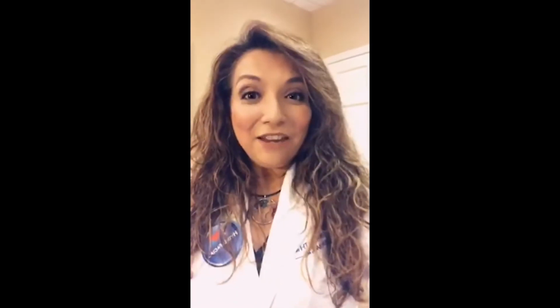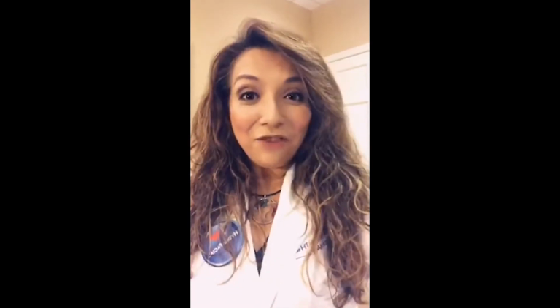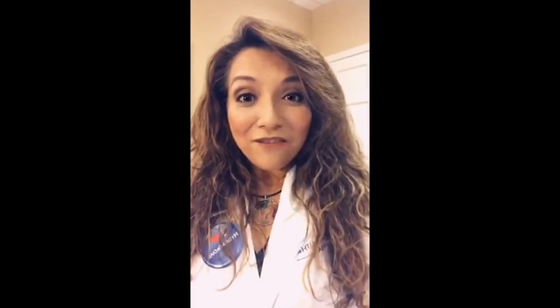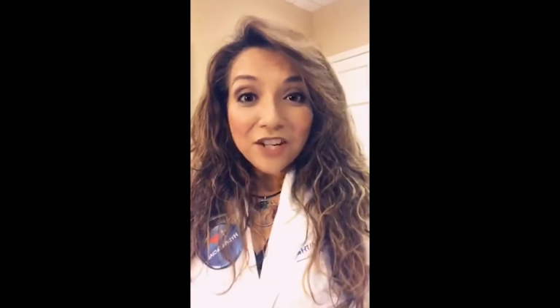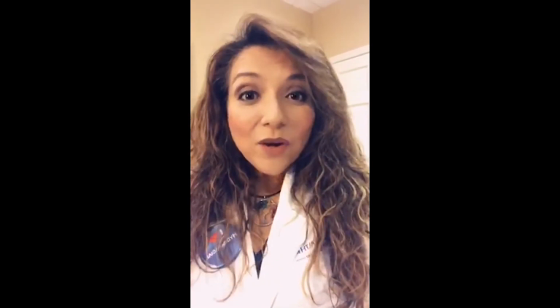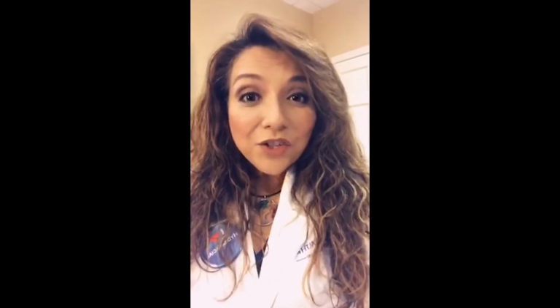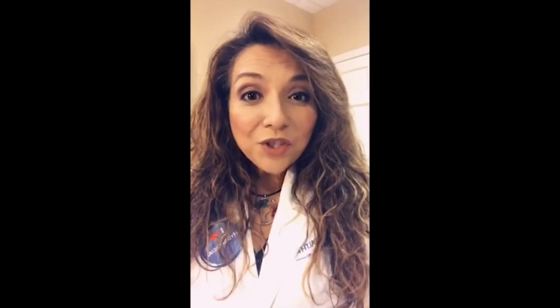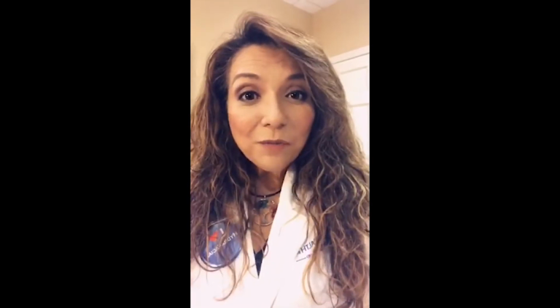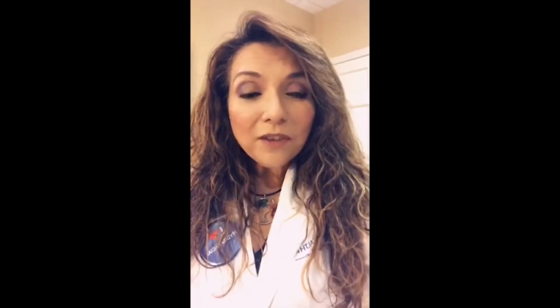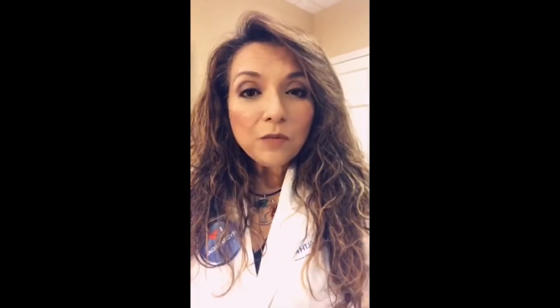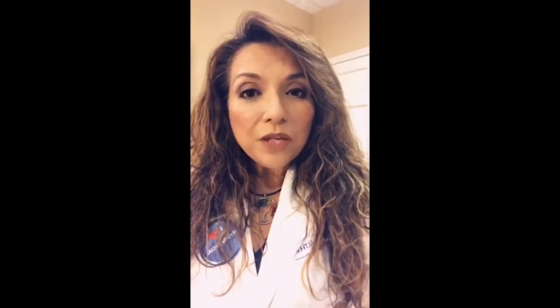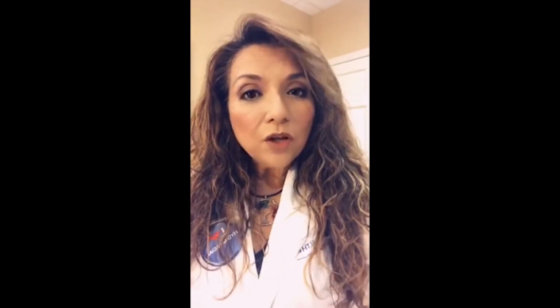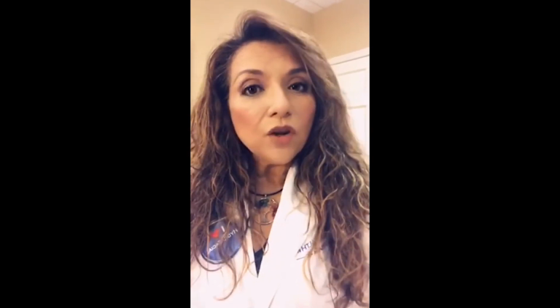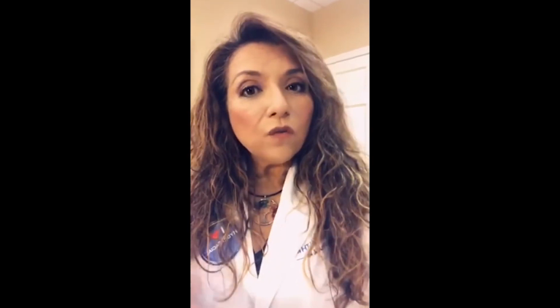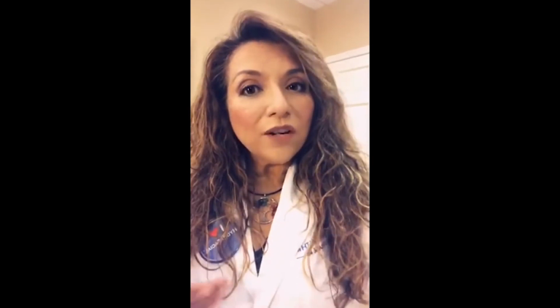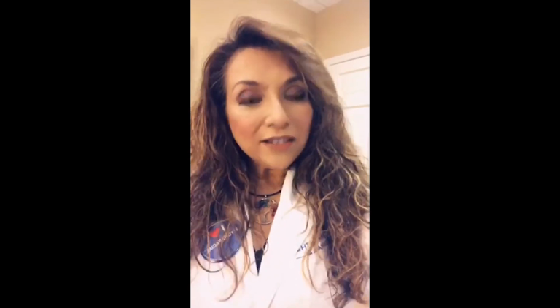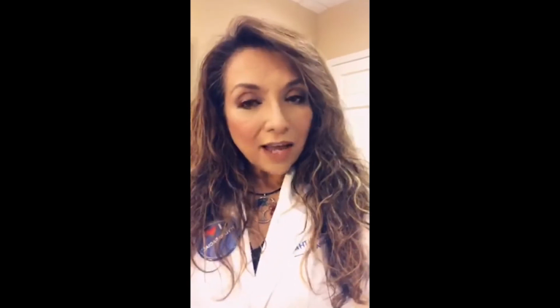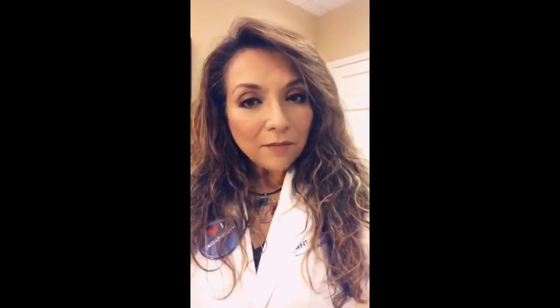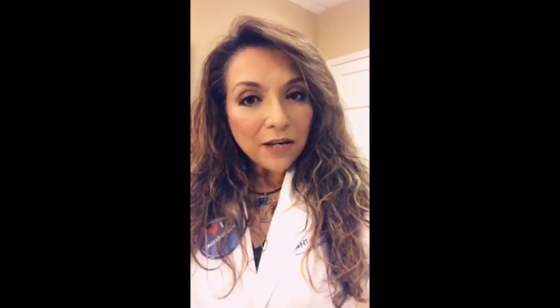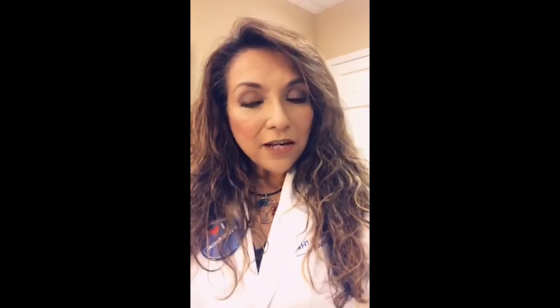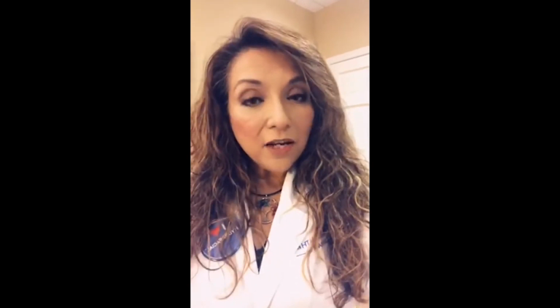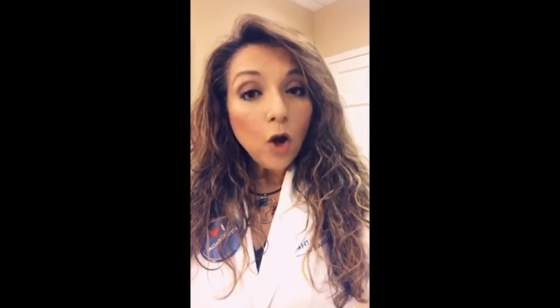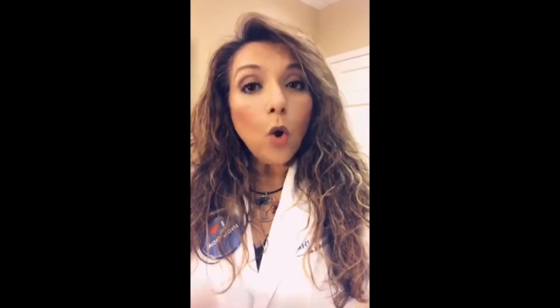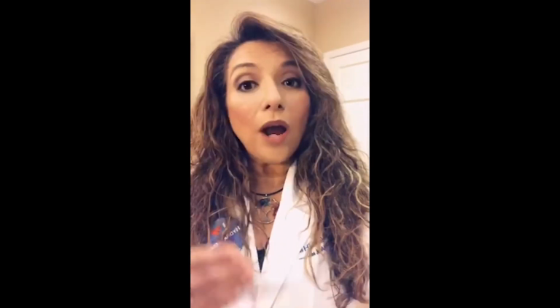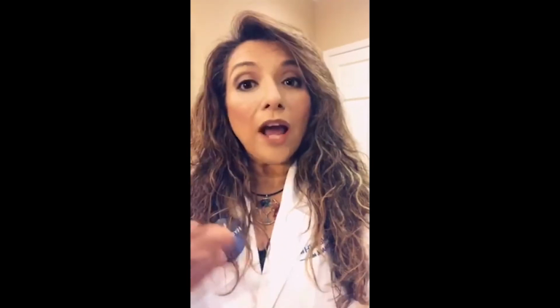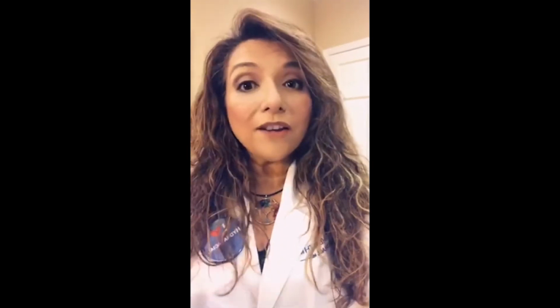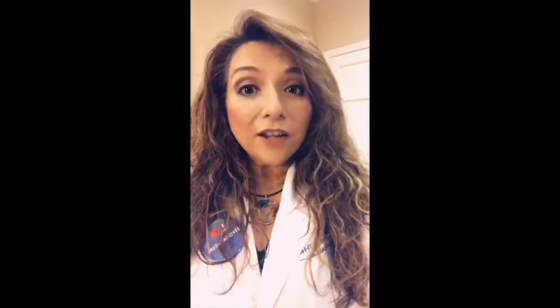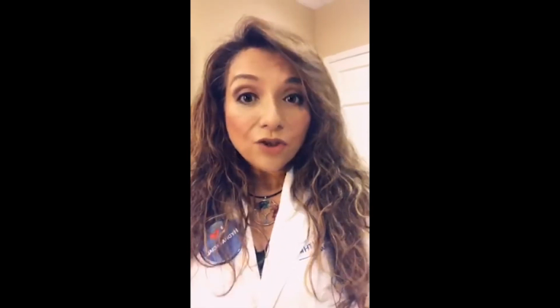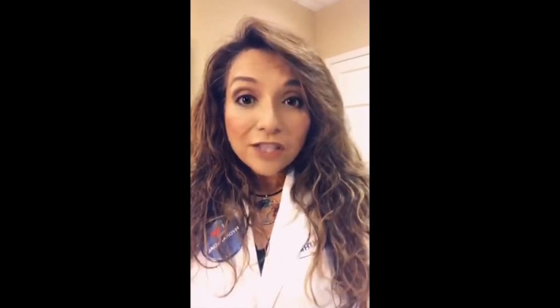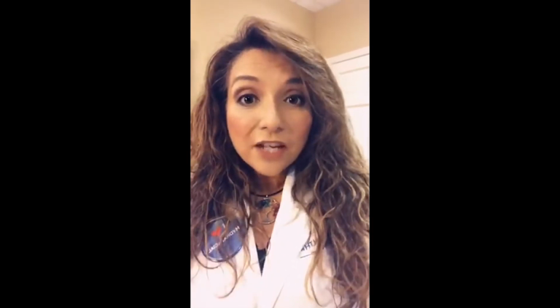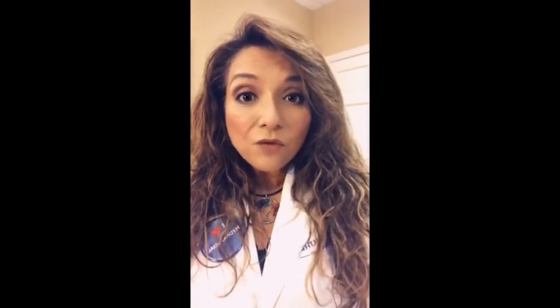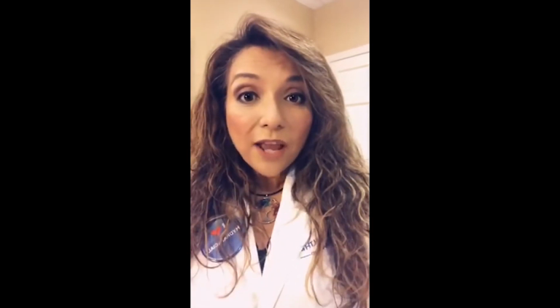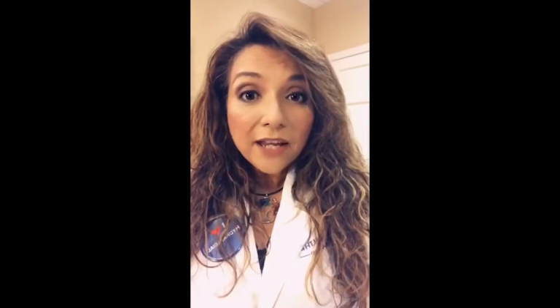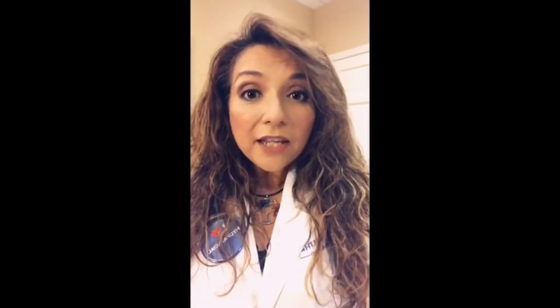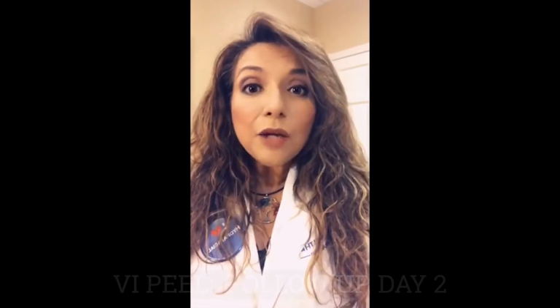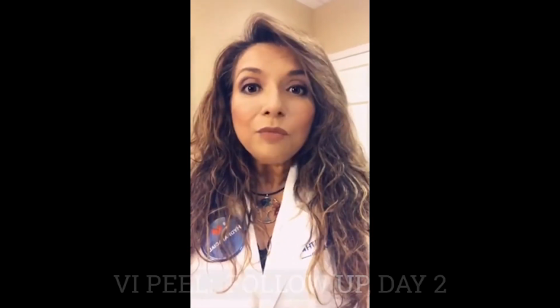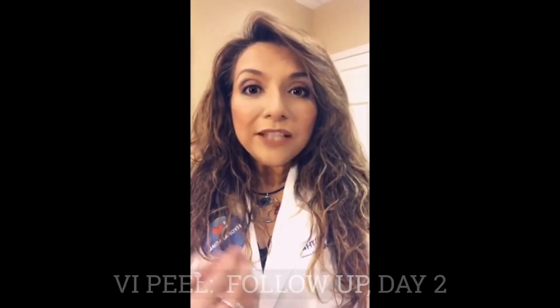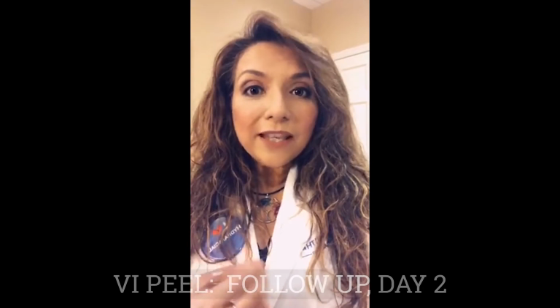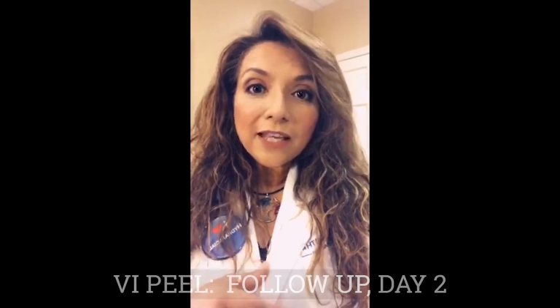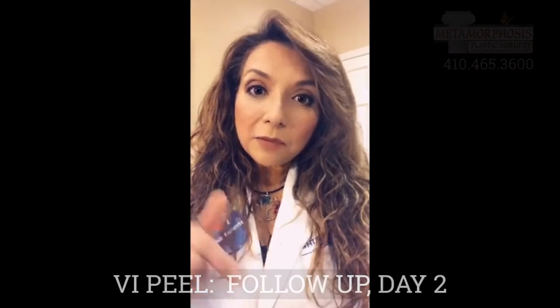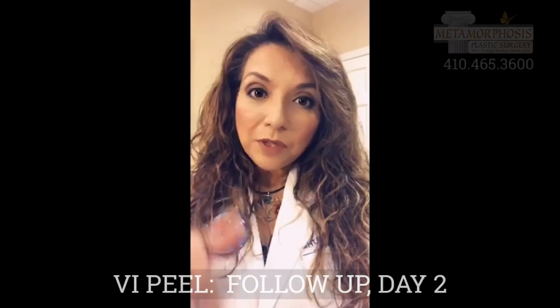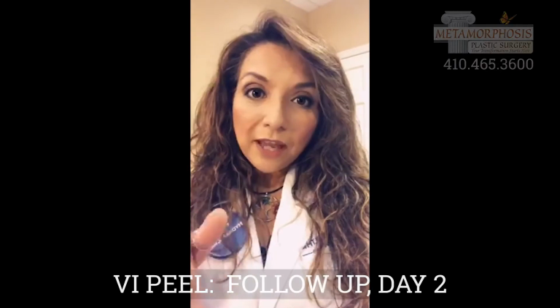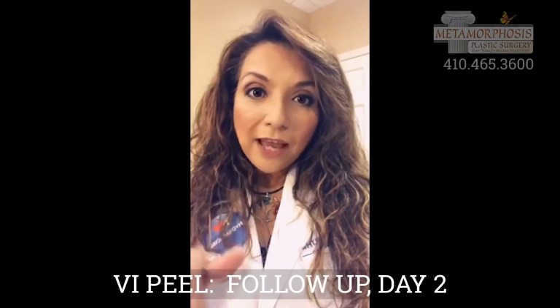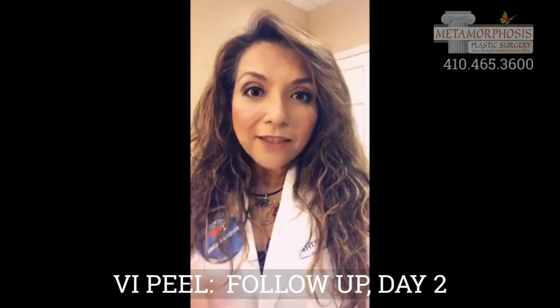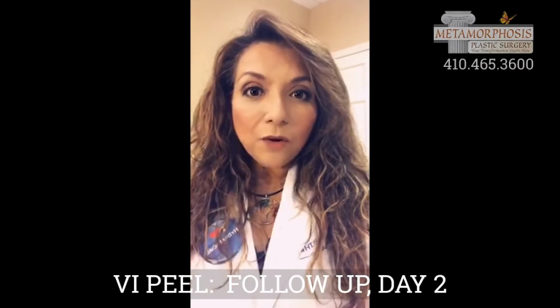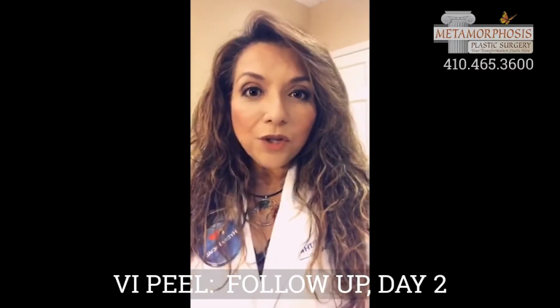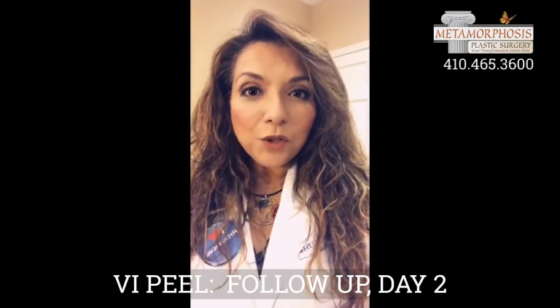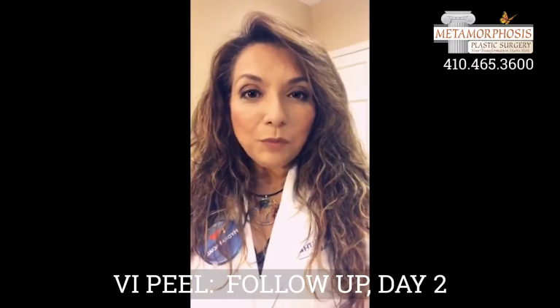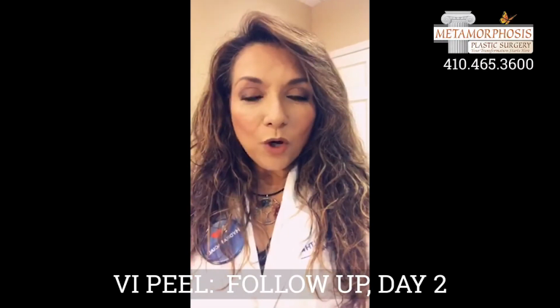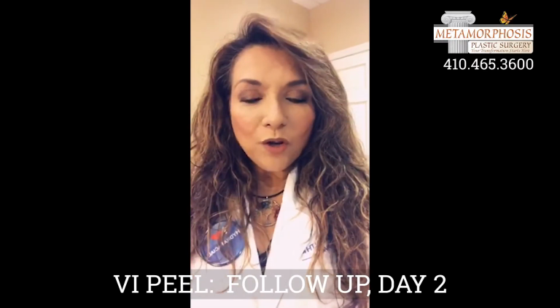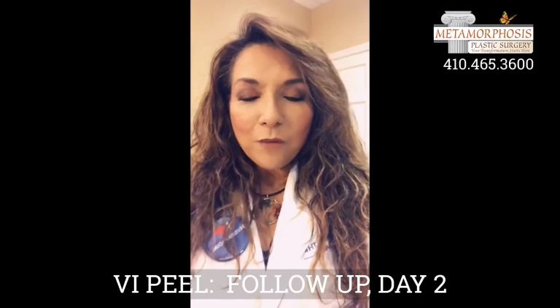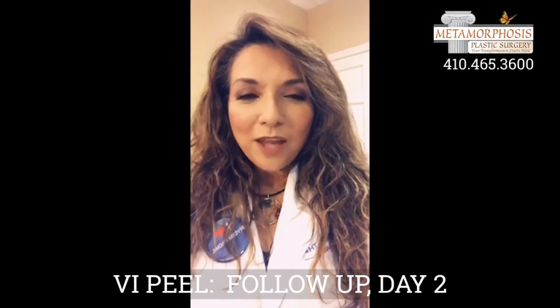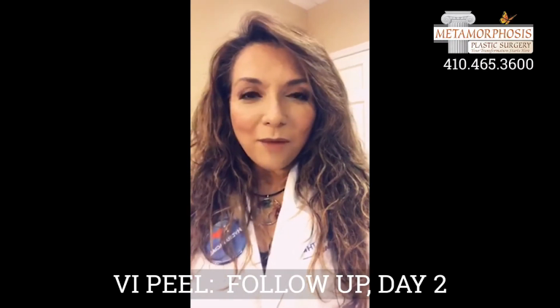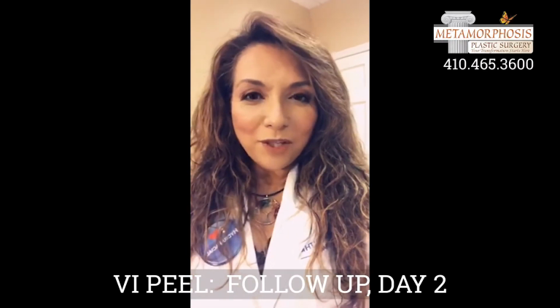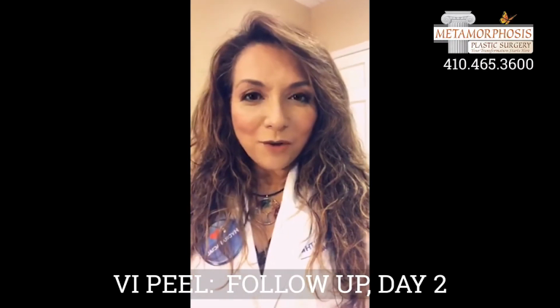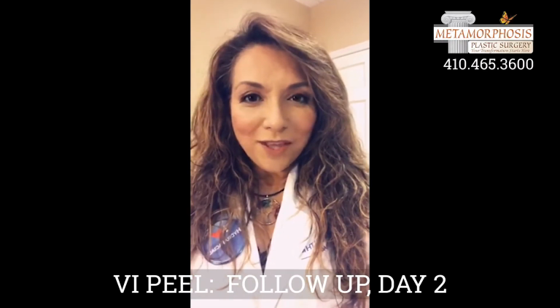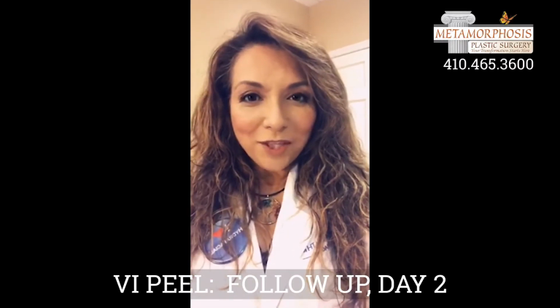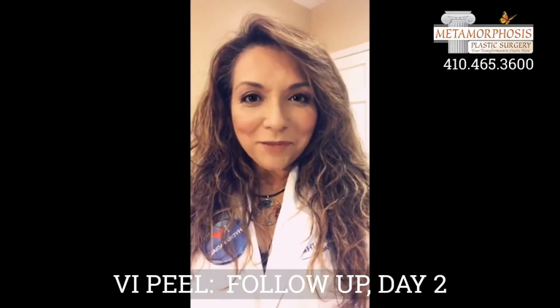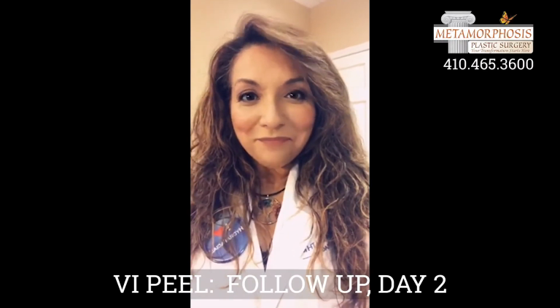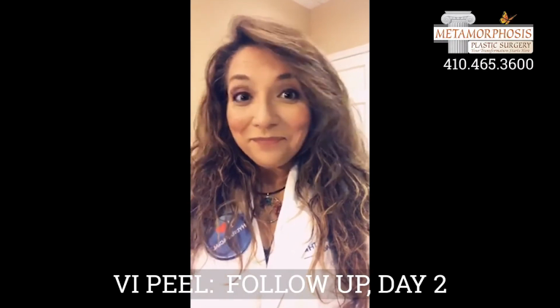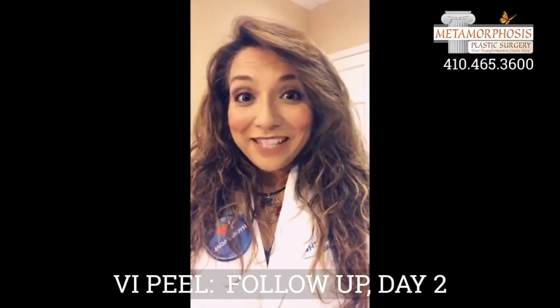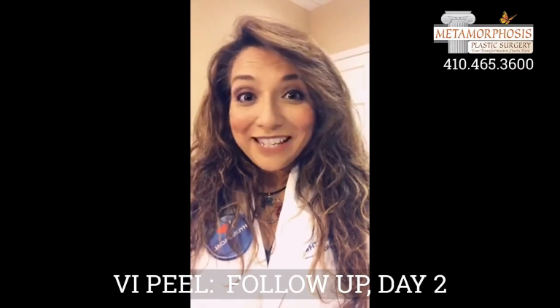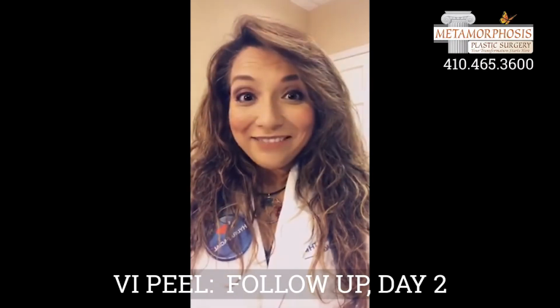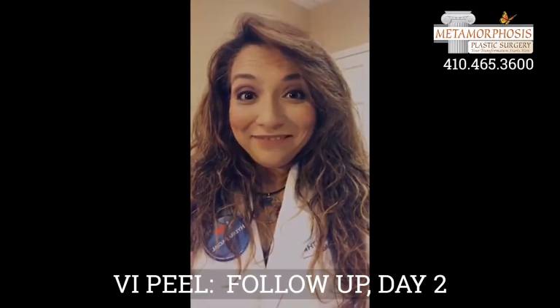If you have any questions about the peel, what is happening, or how to get your skin ready, please ask me. Ask that question below and I'll be happy to answer. See ya.